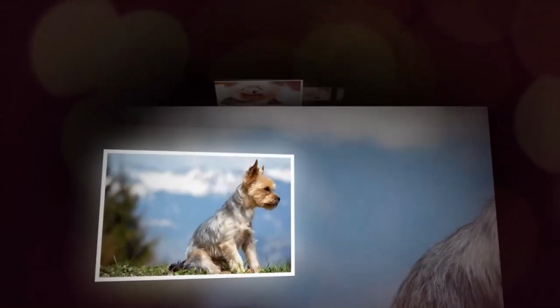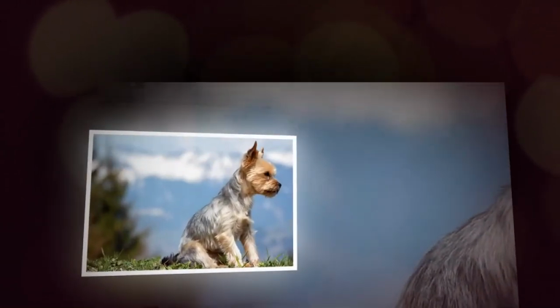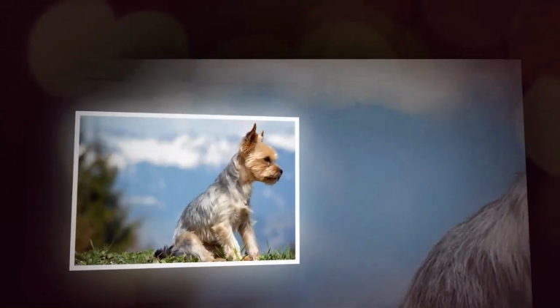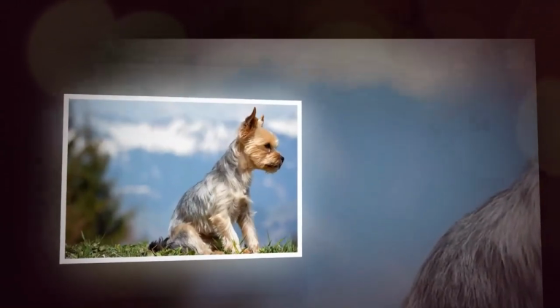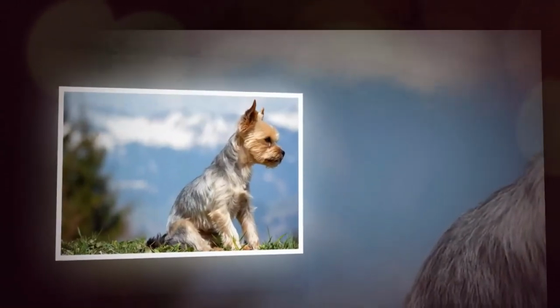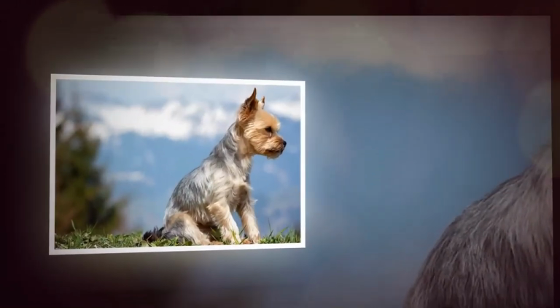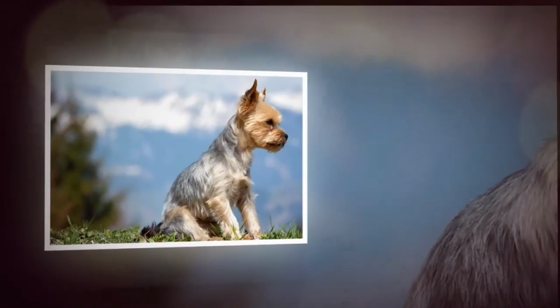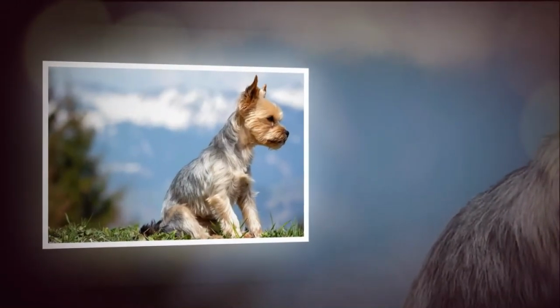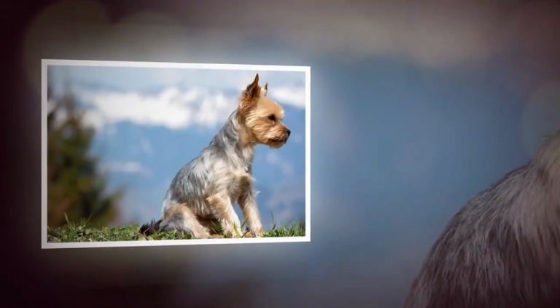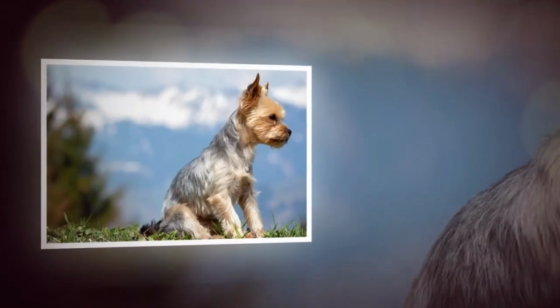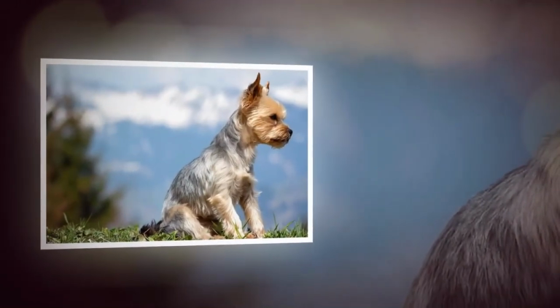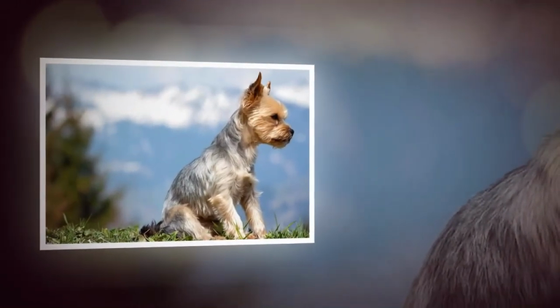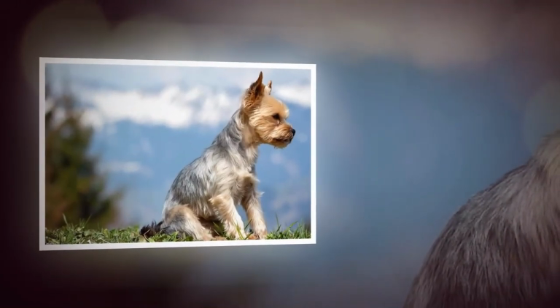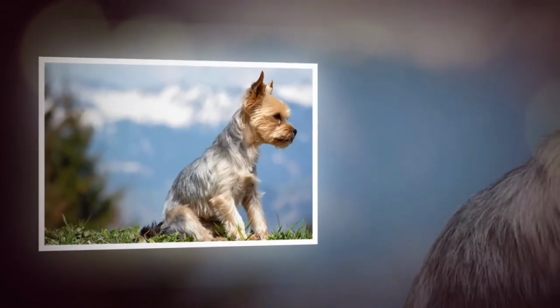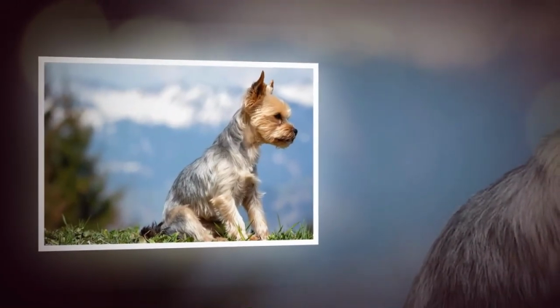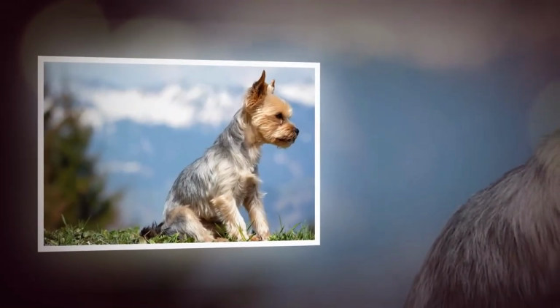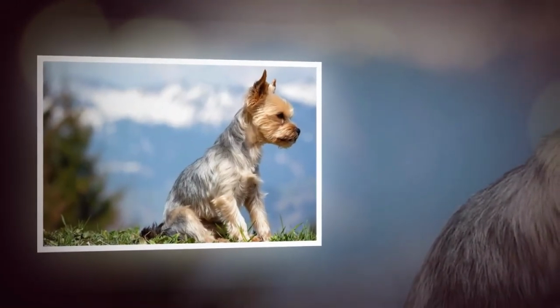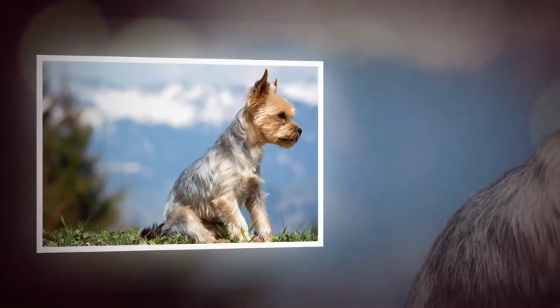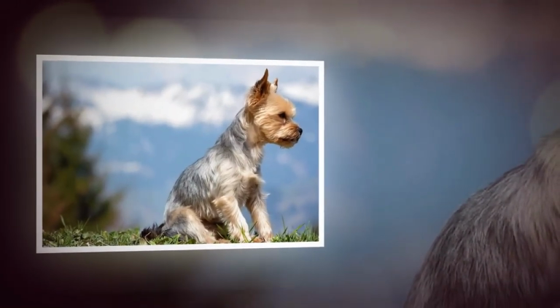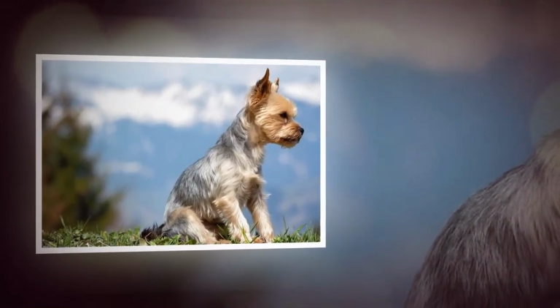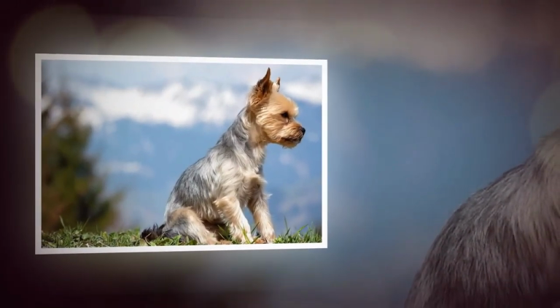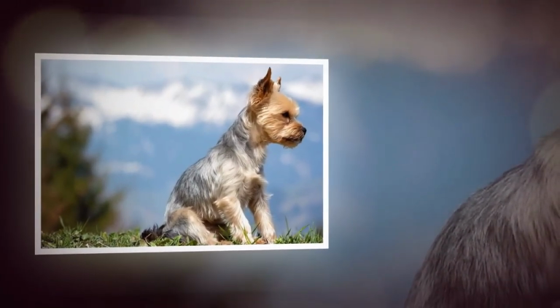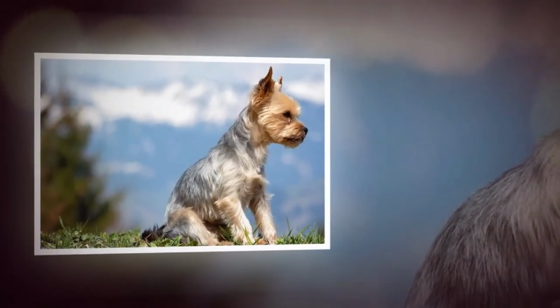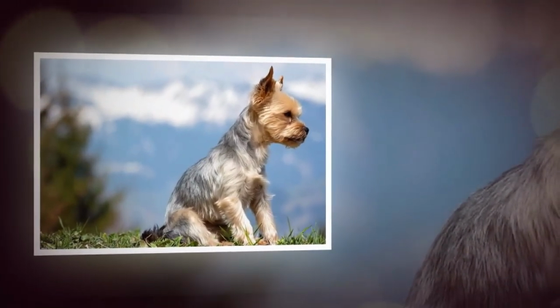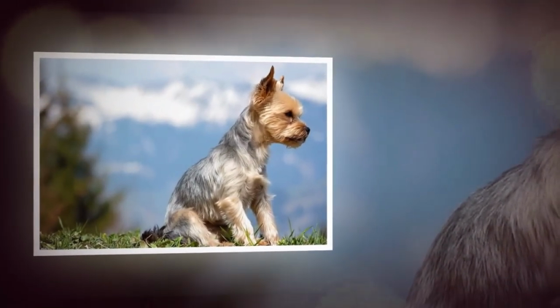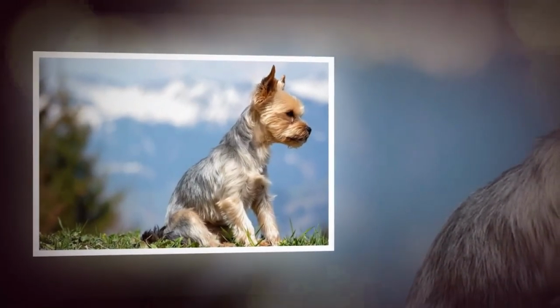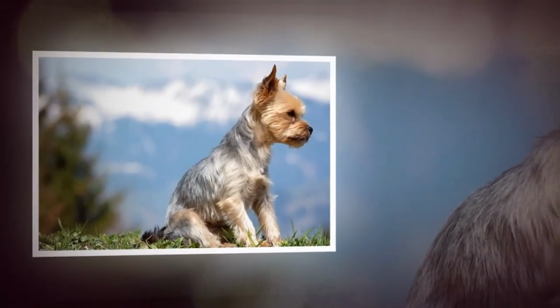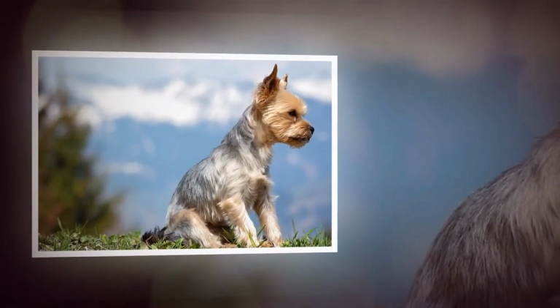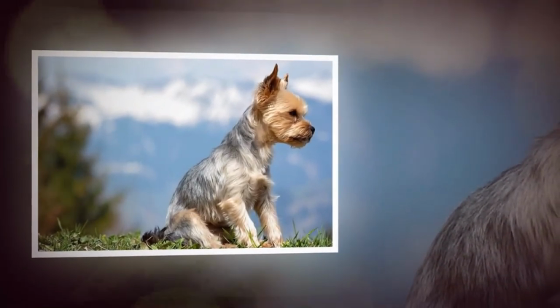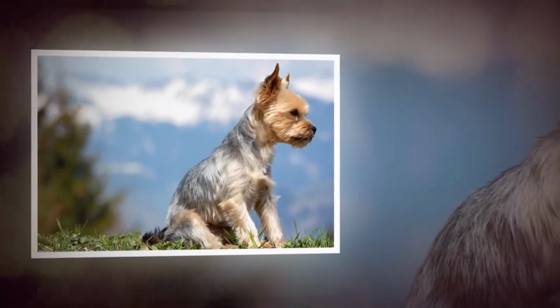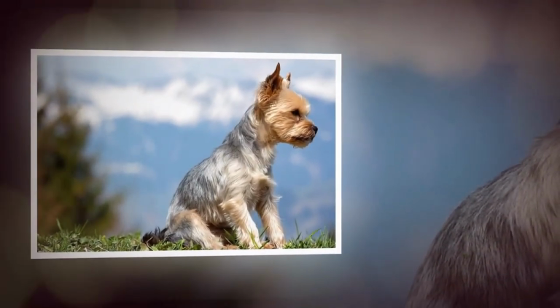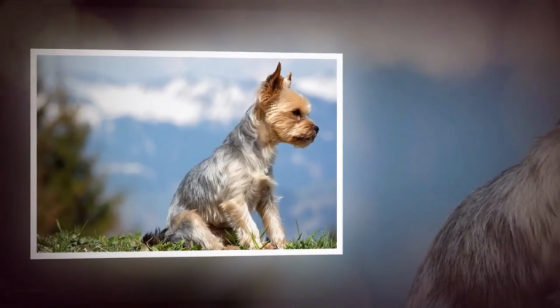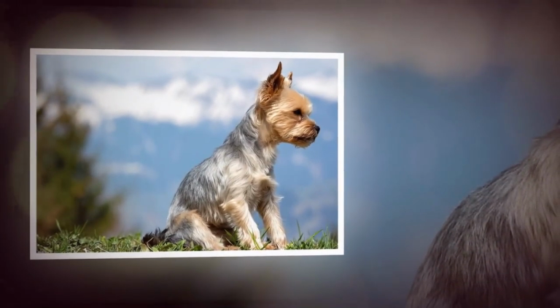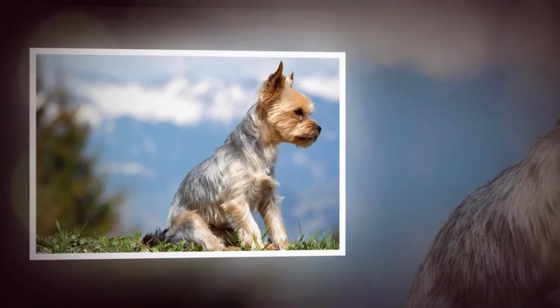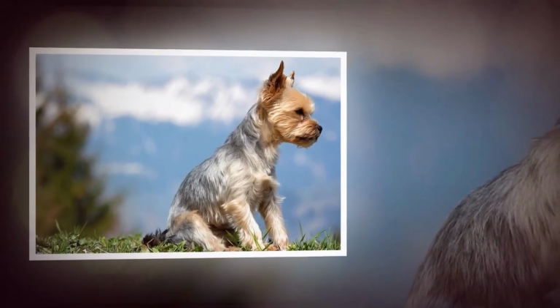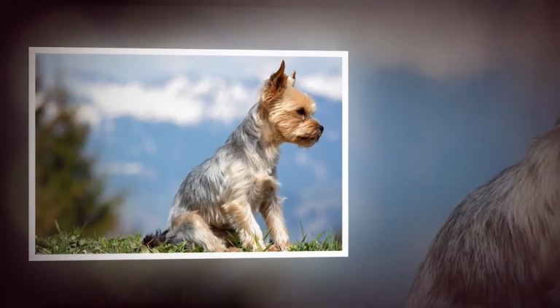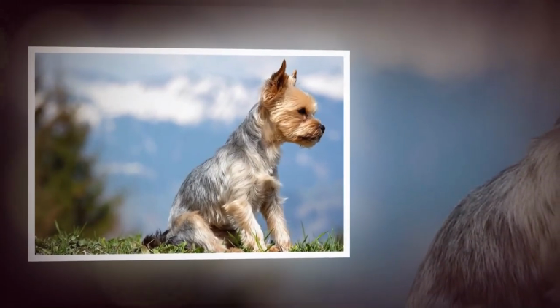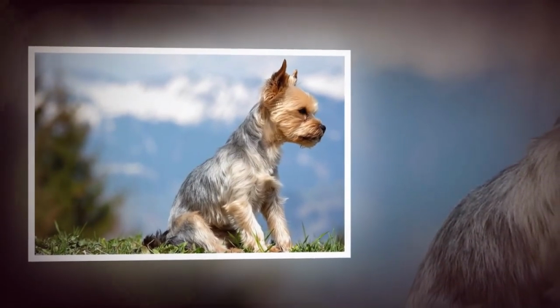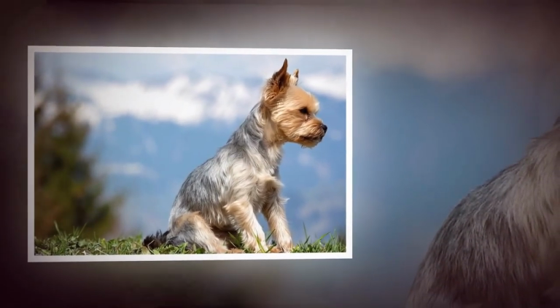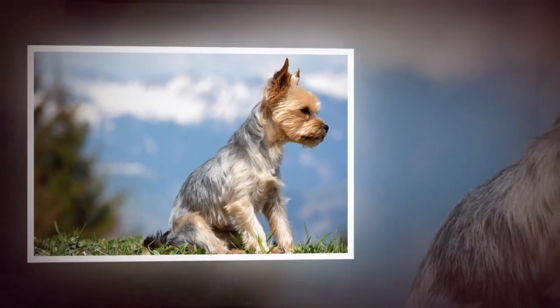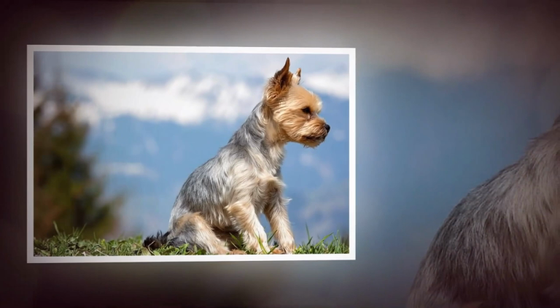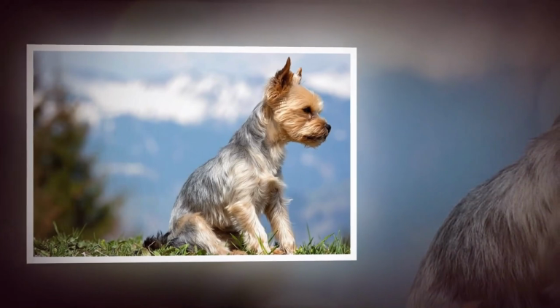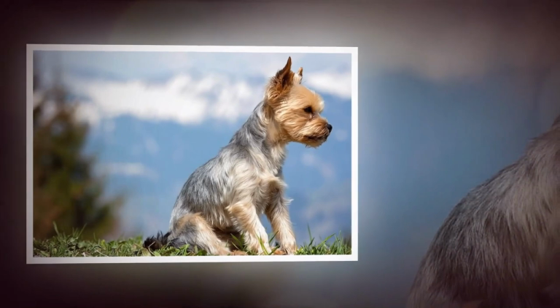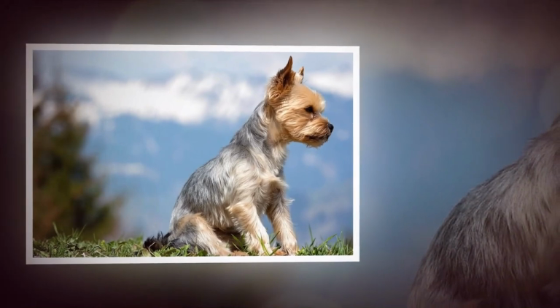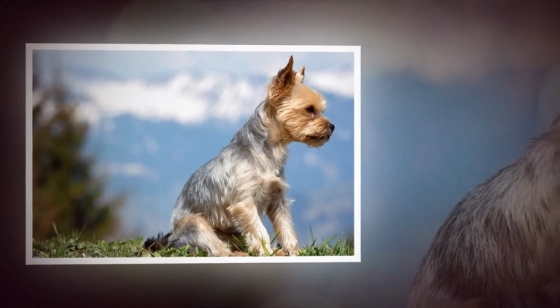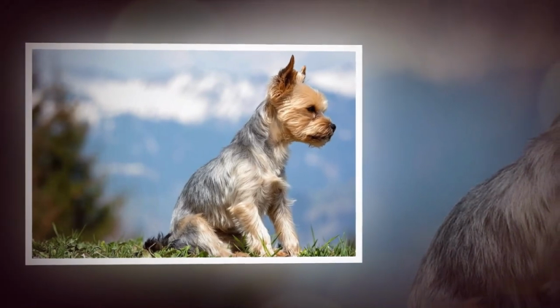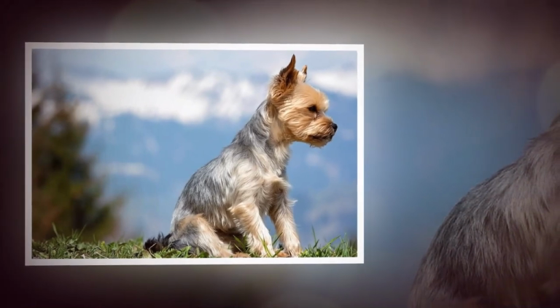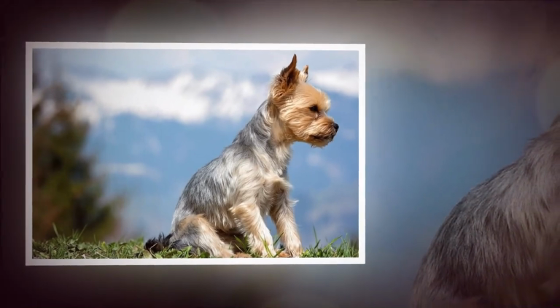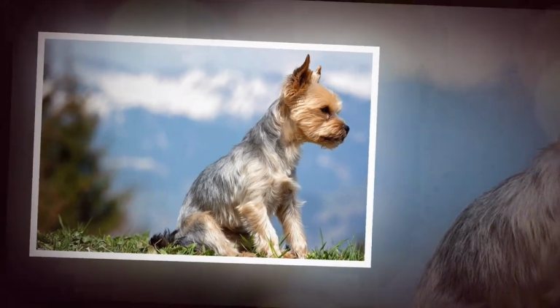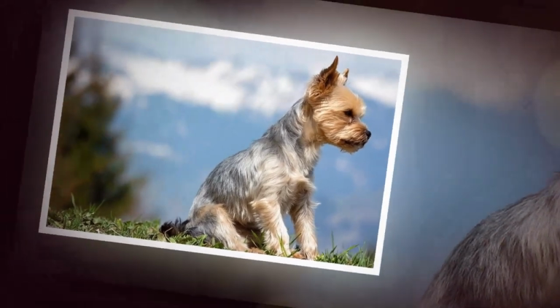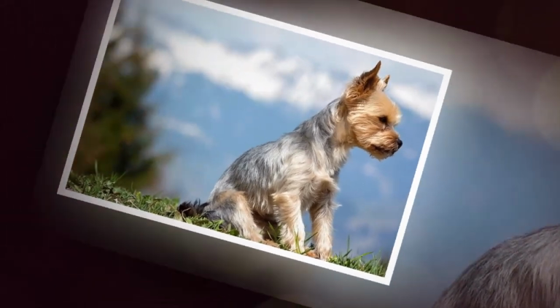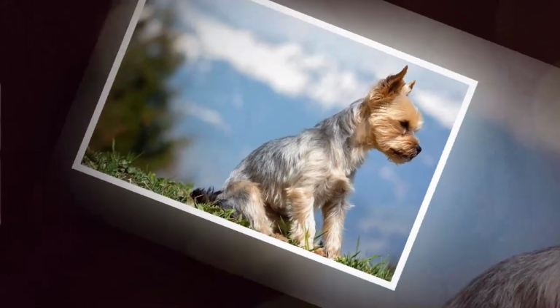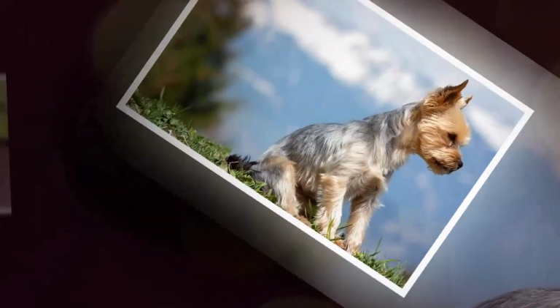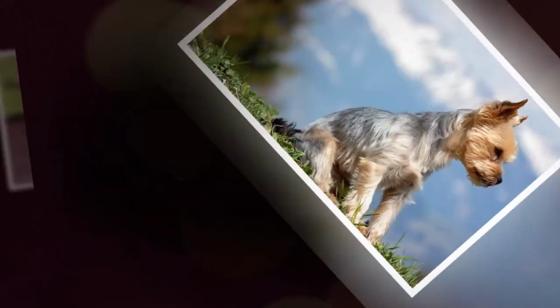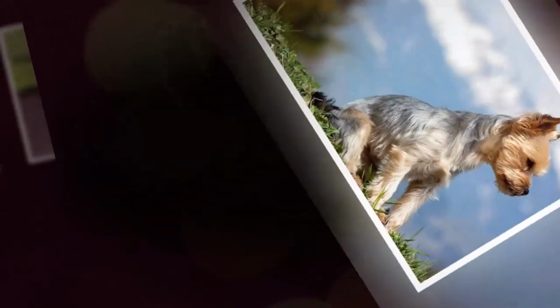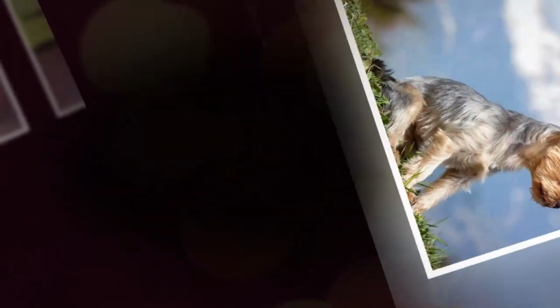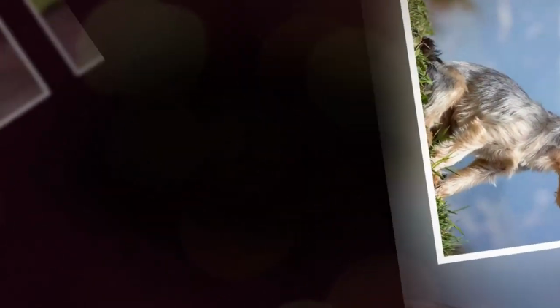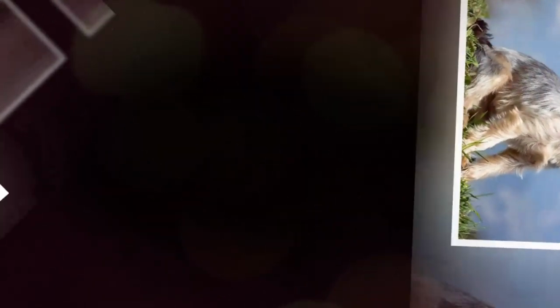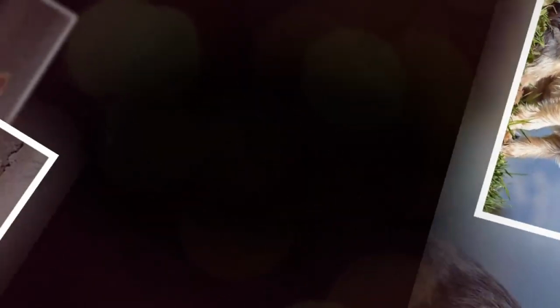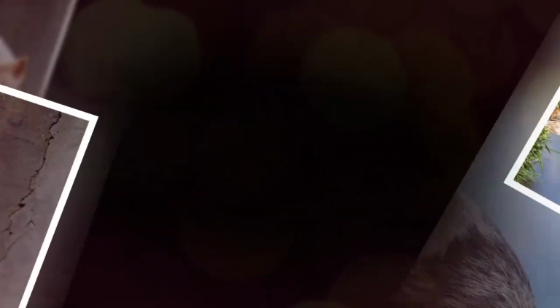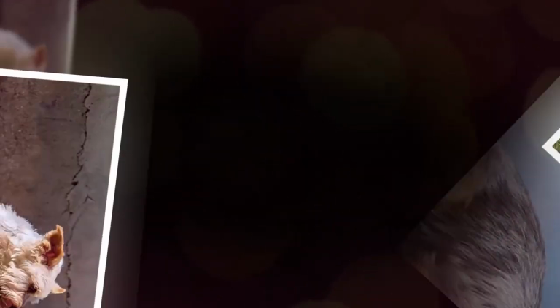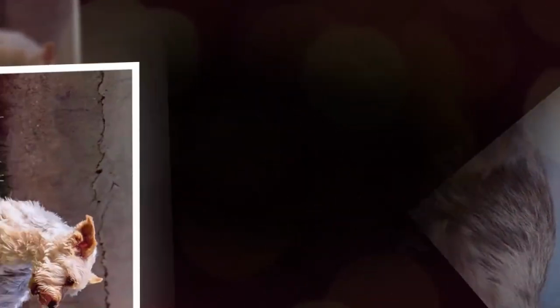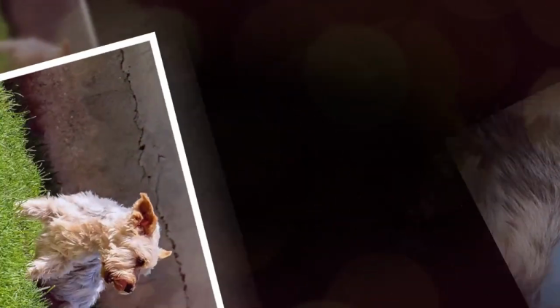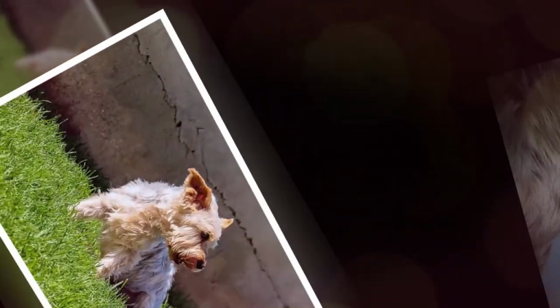Yorkies have a small and compact body, with a short muzzle, perky ears, and bright, expressive eyes.